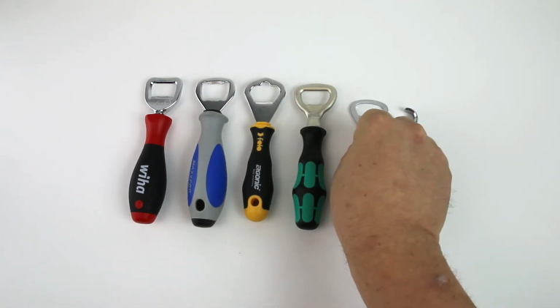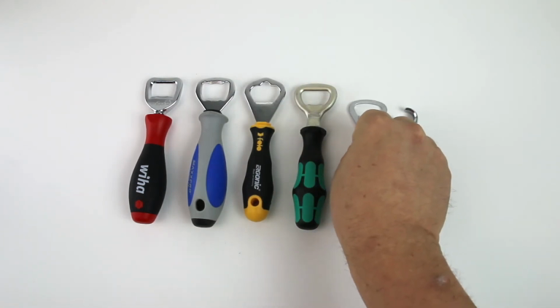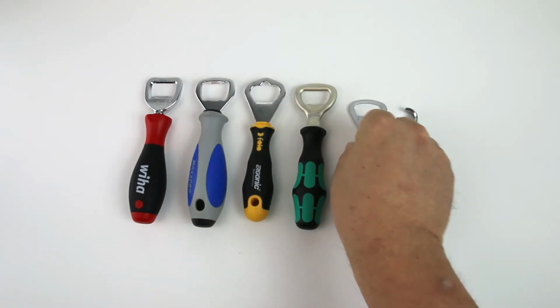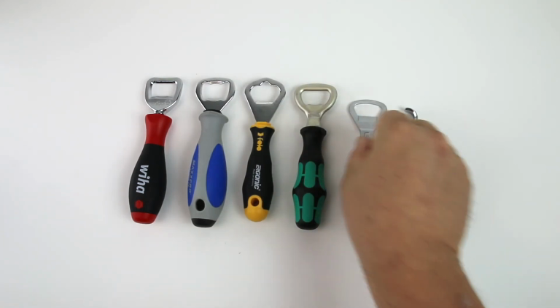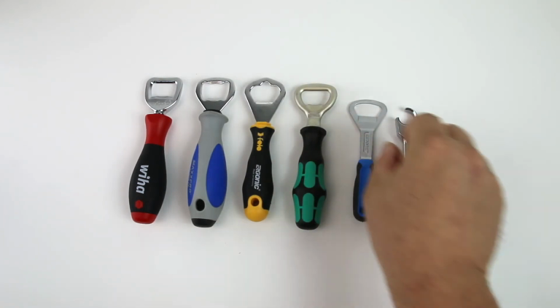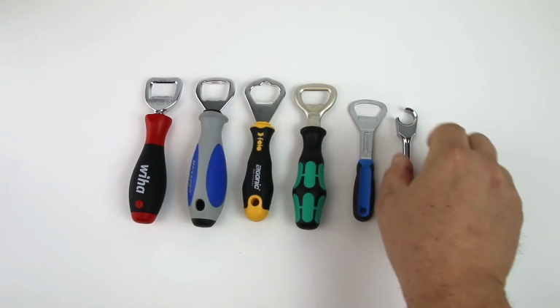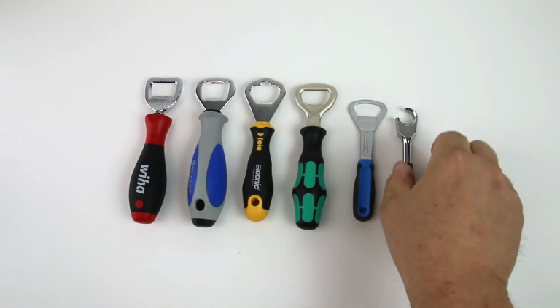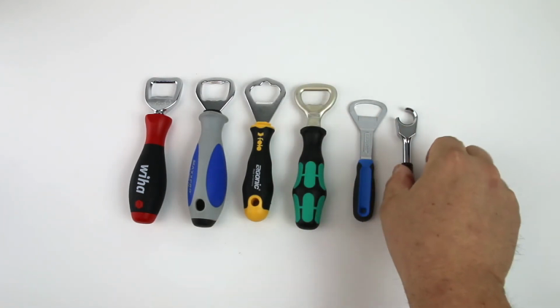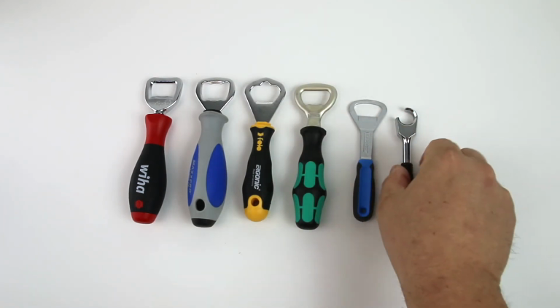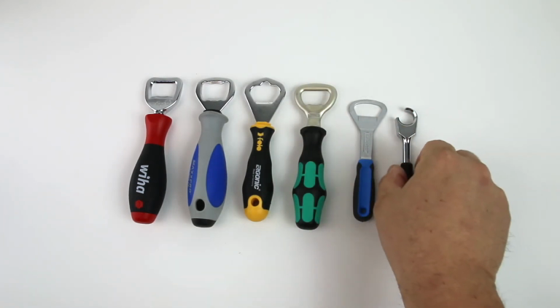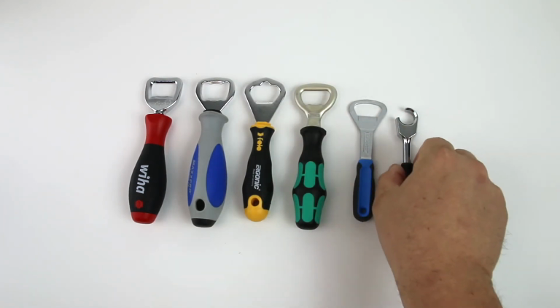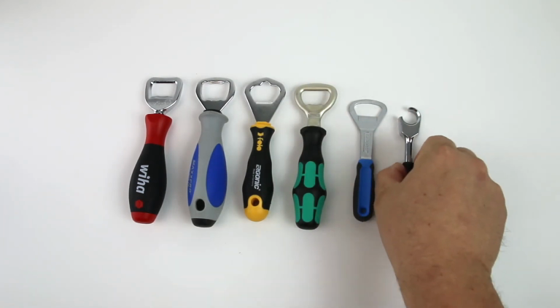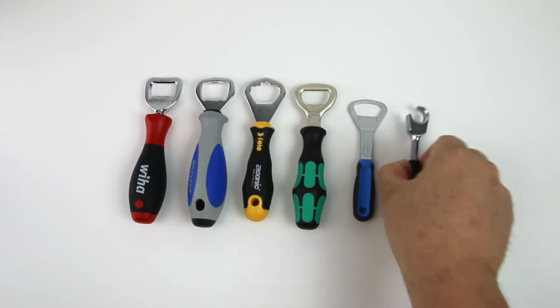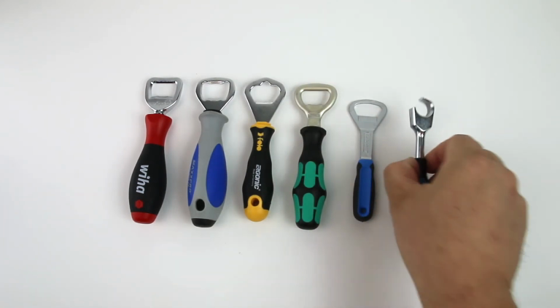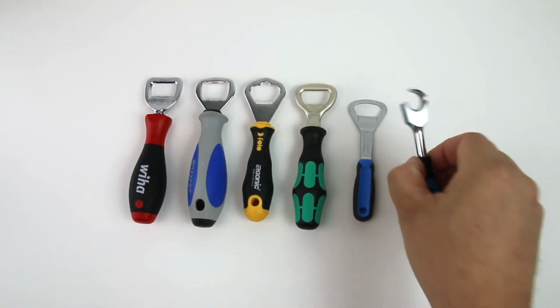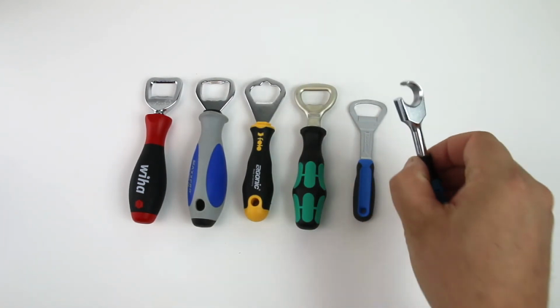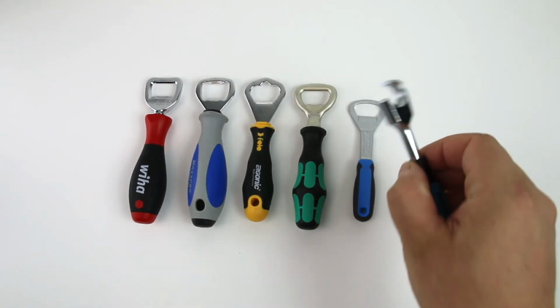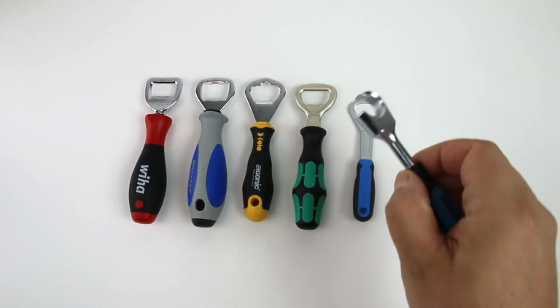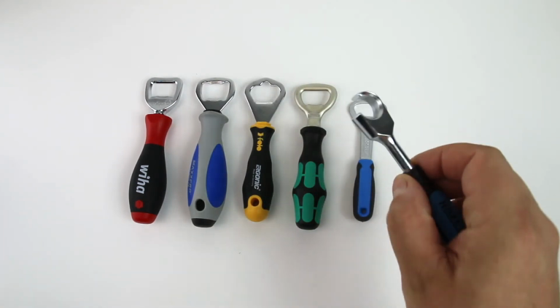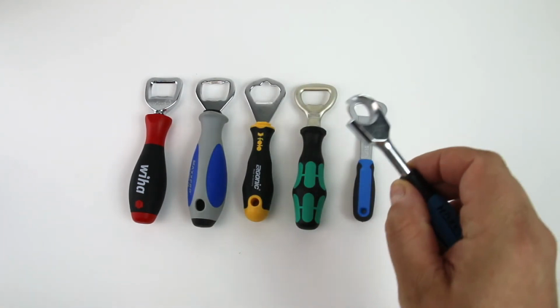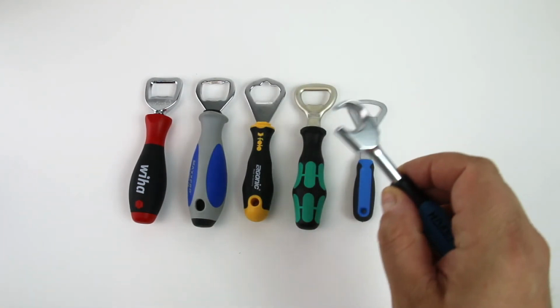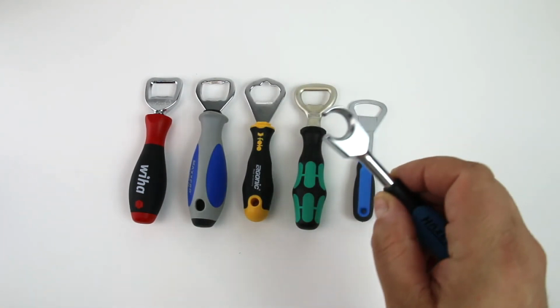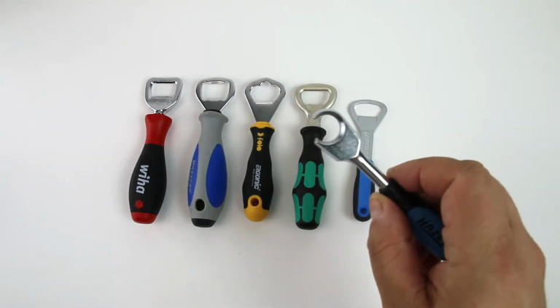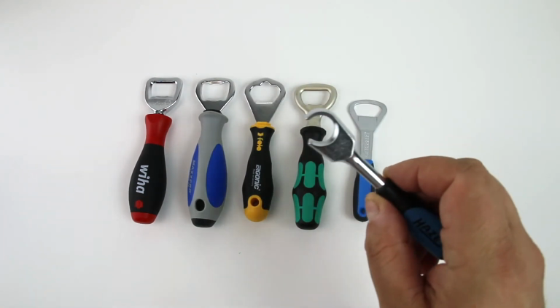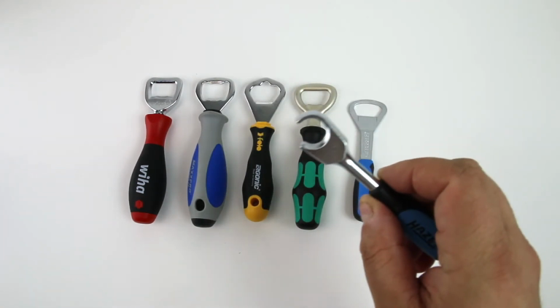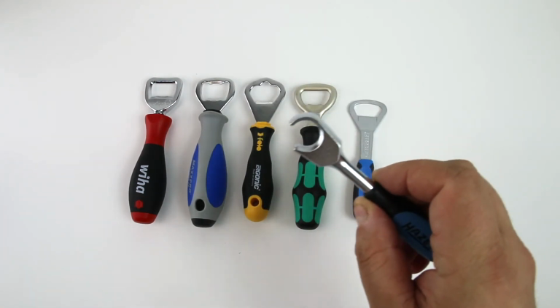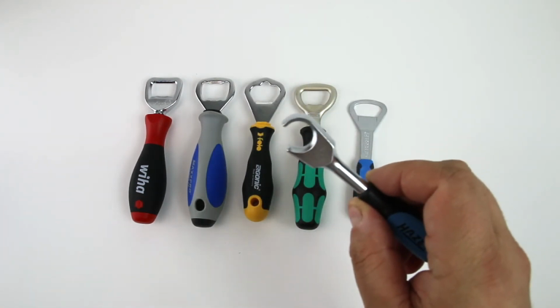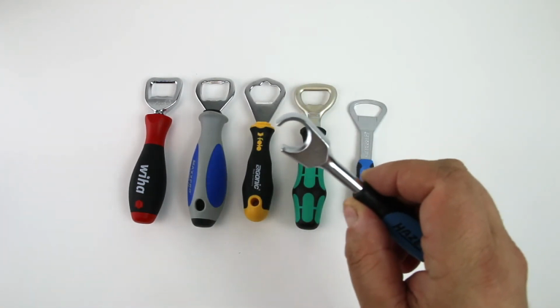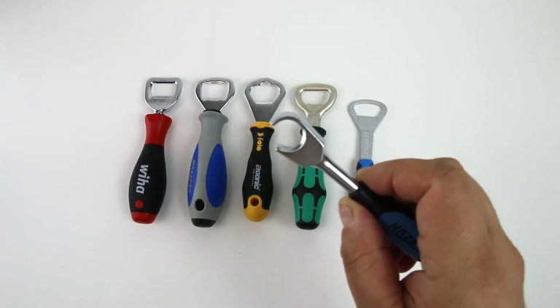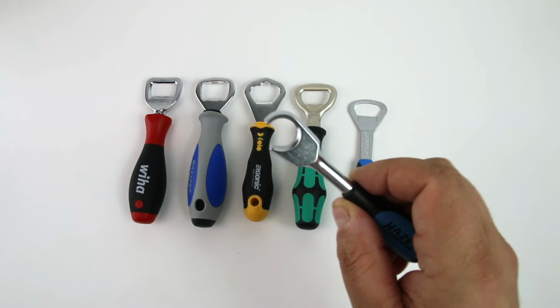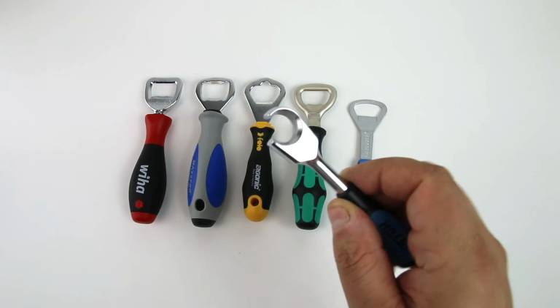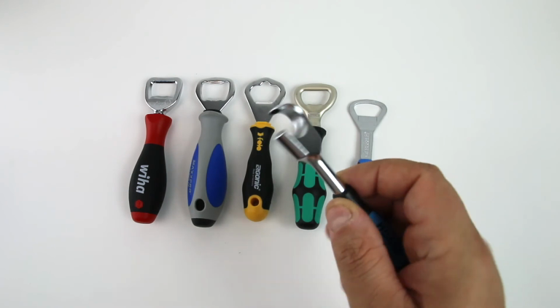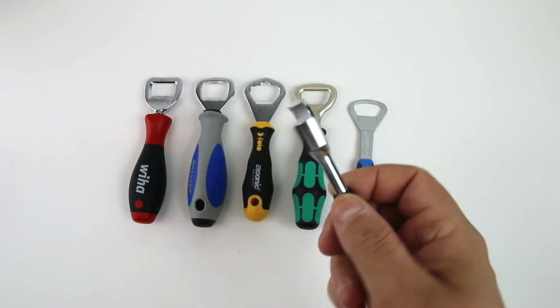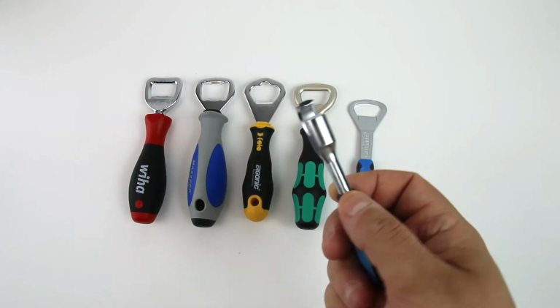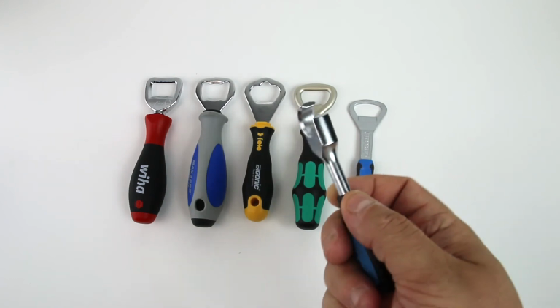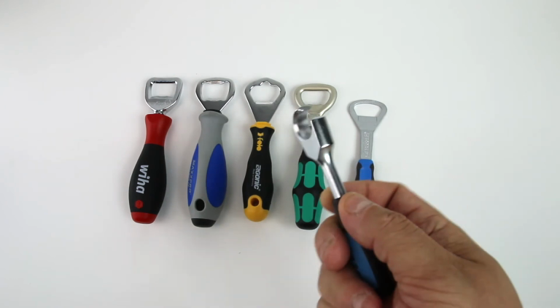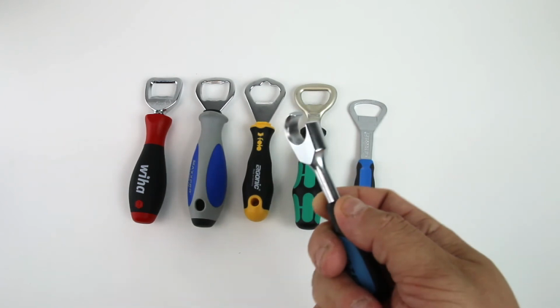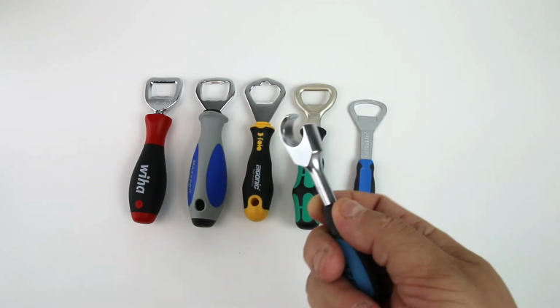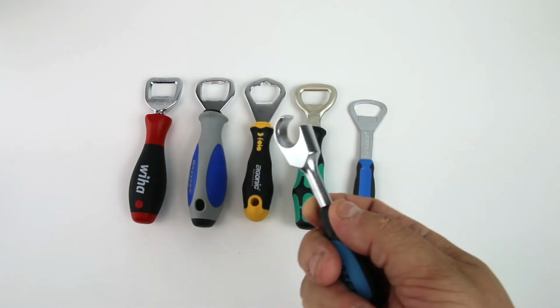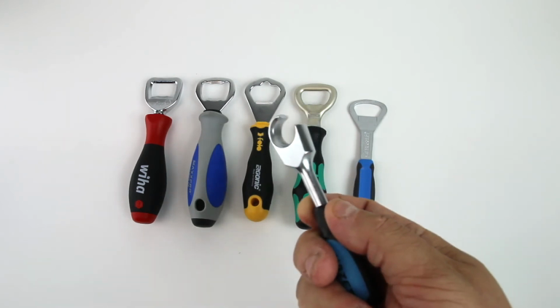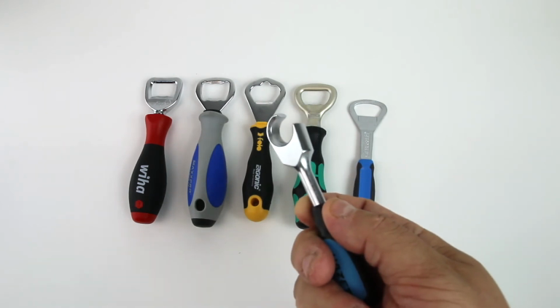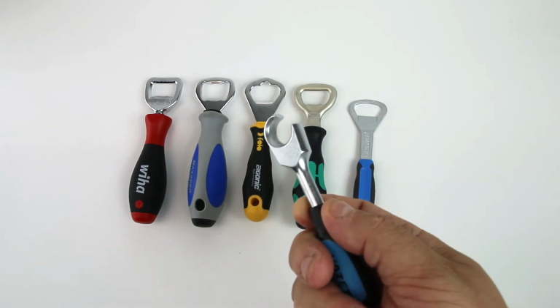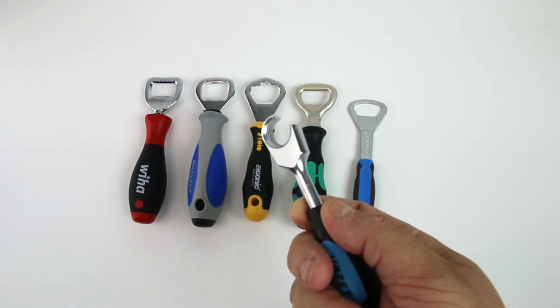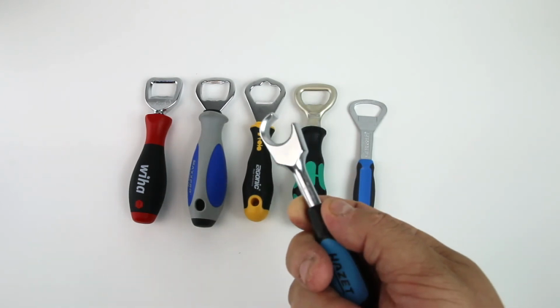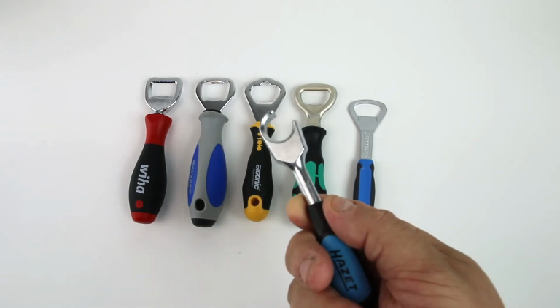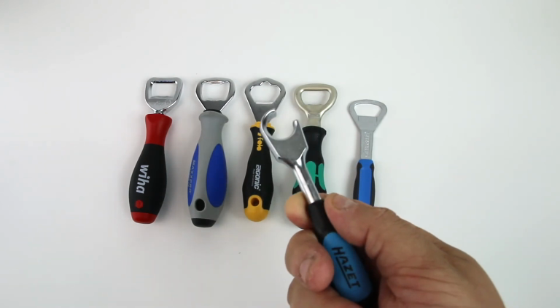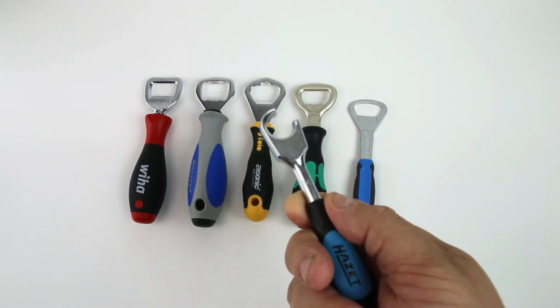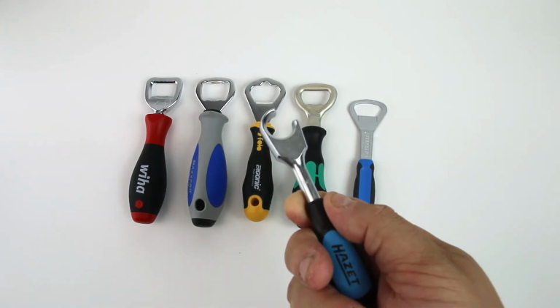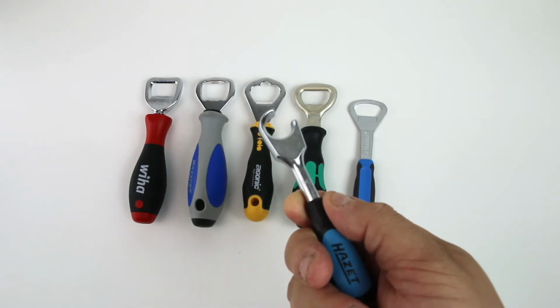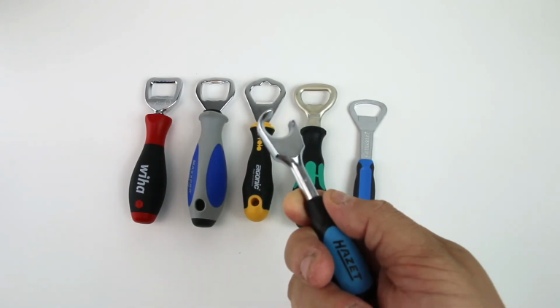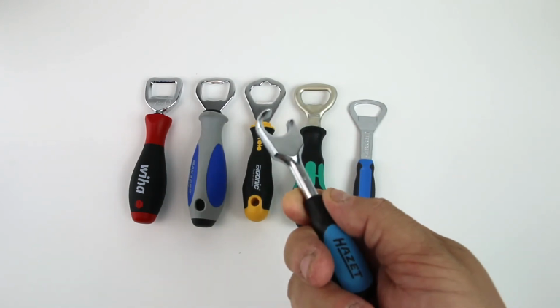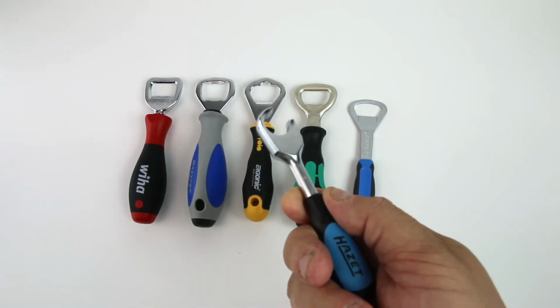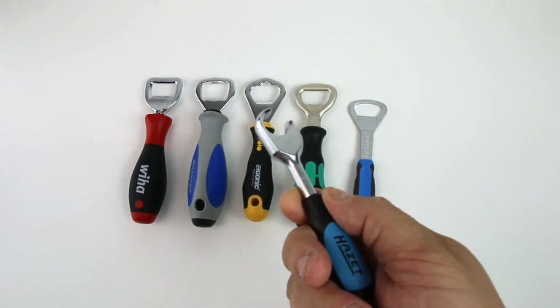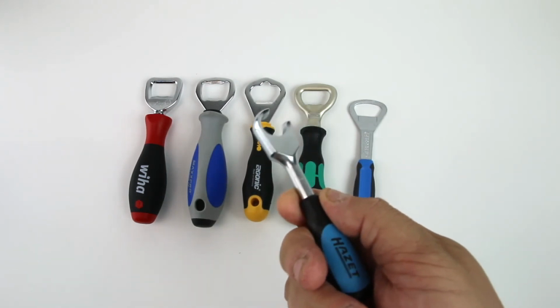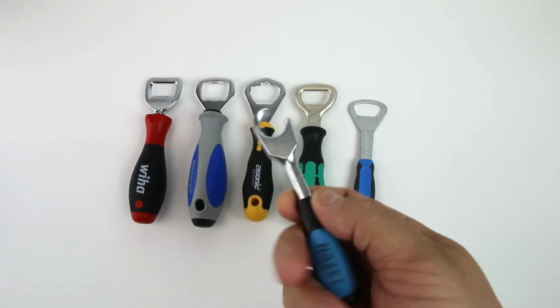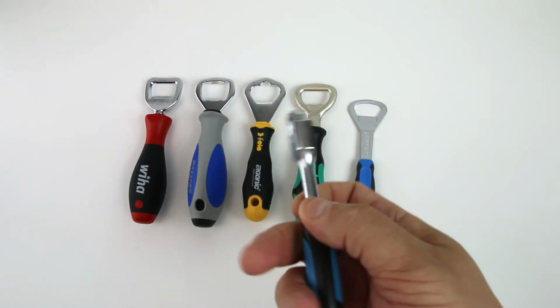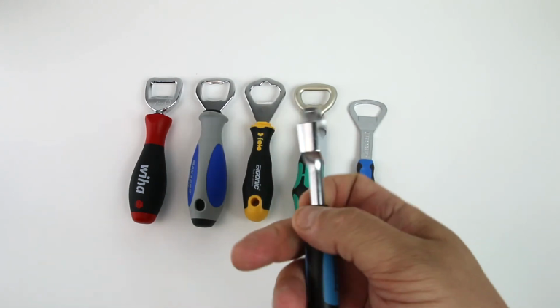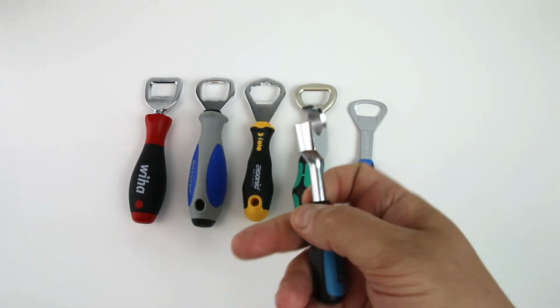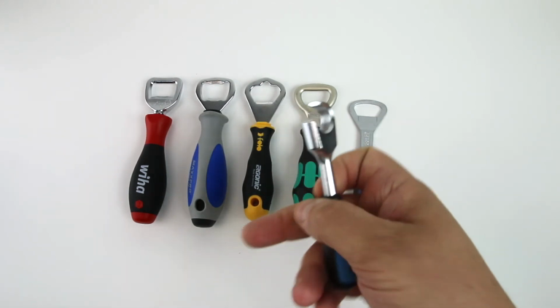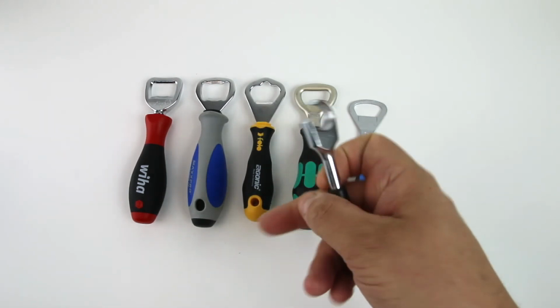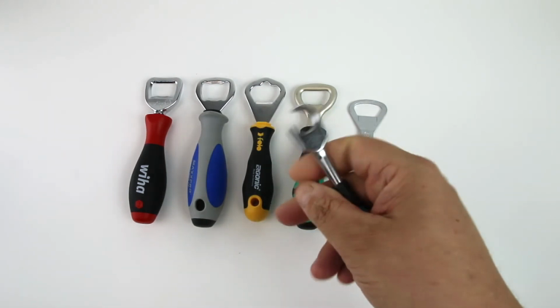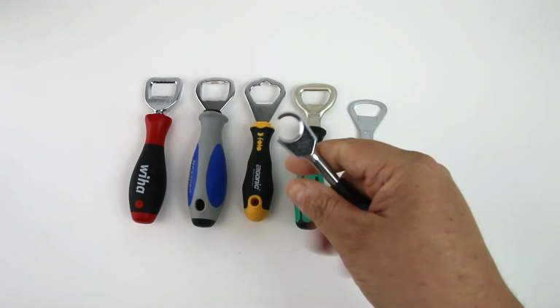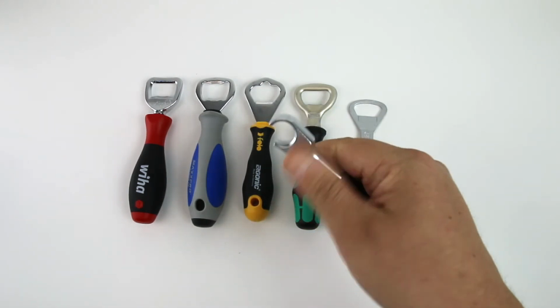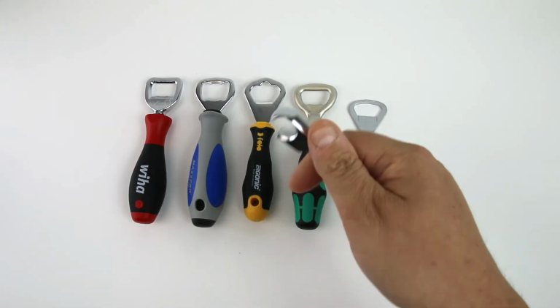One of these things is not like the other. That's the HZET one. Kind of creepy, but let me tell you, it'll open bottles all day long.